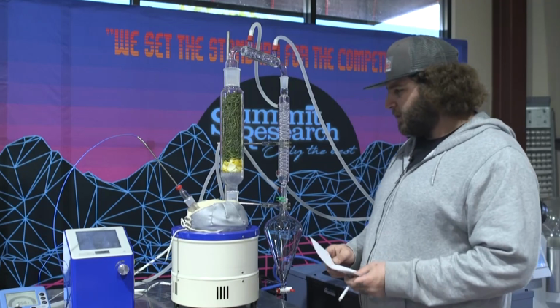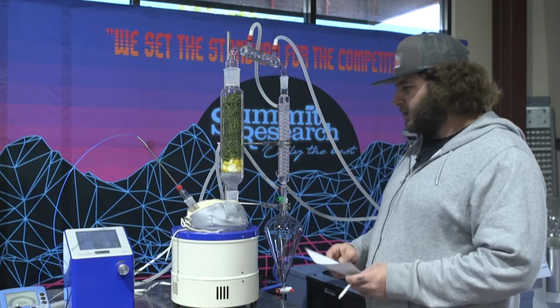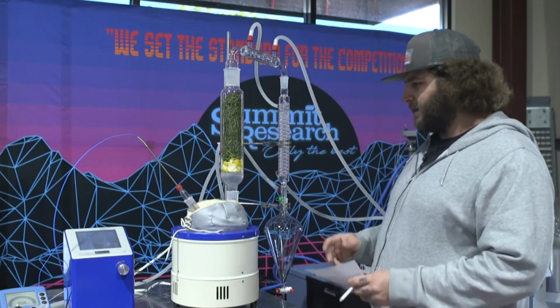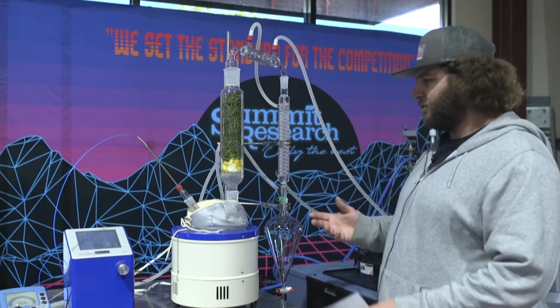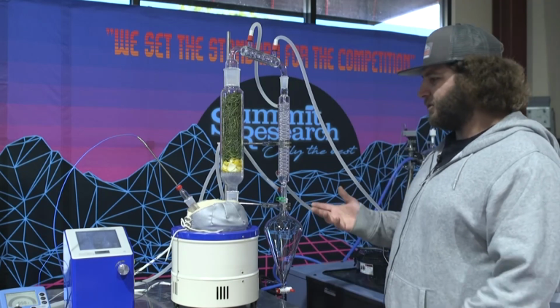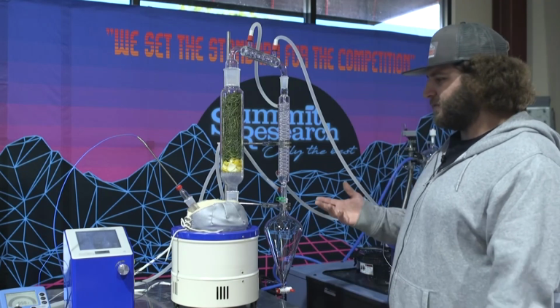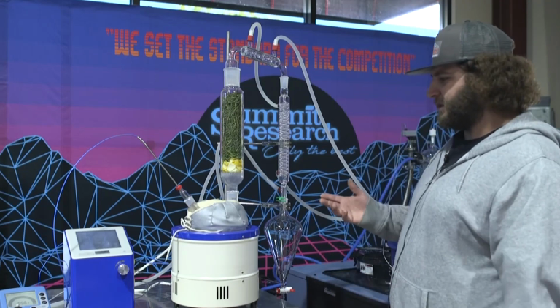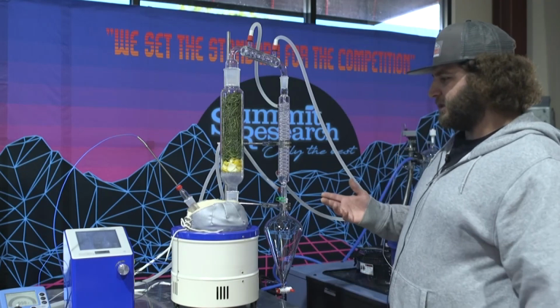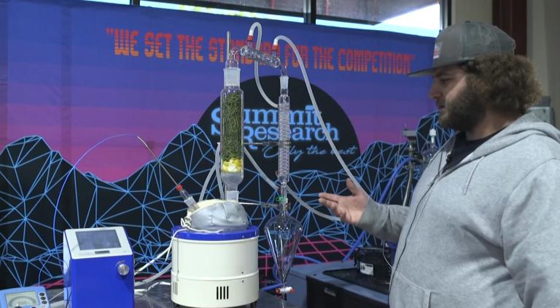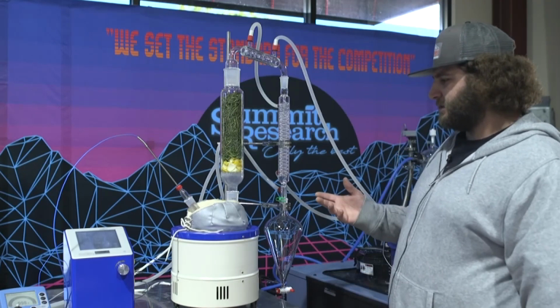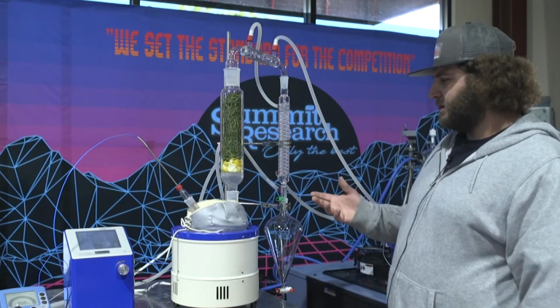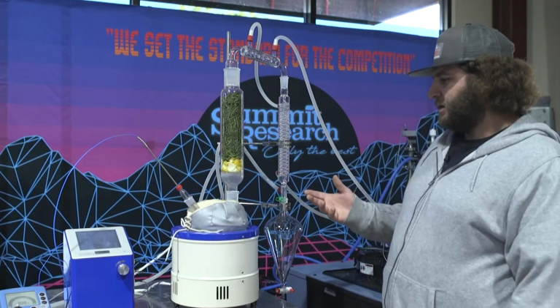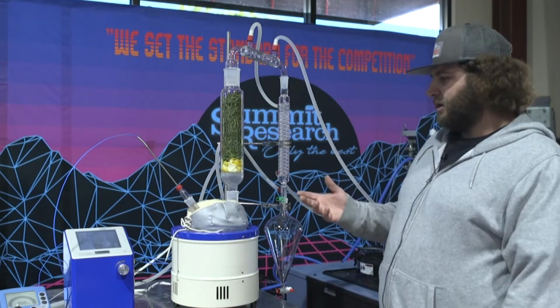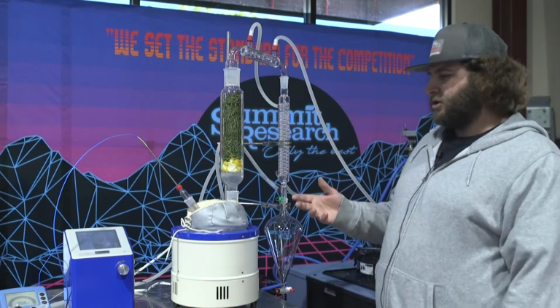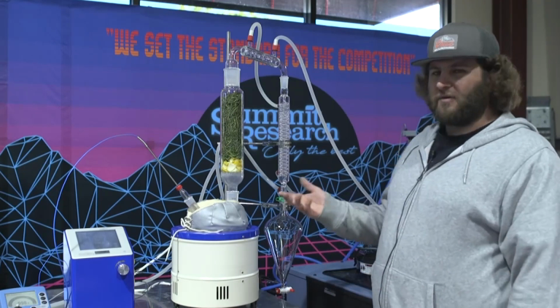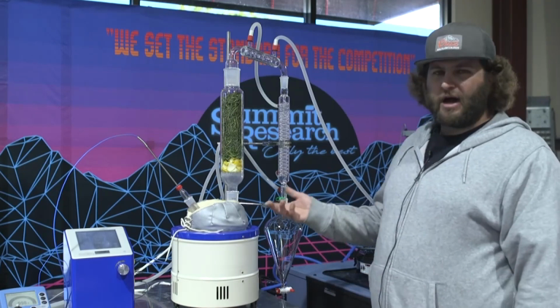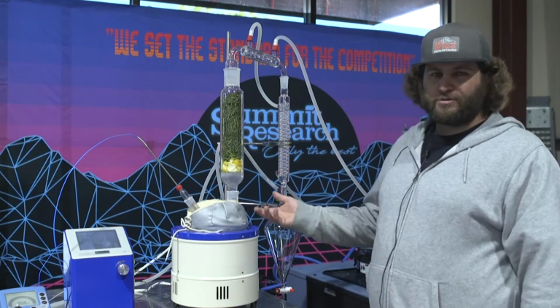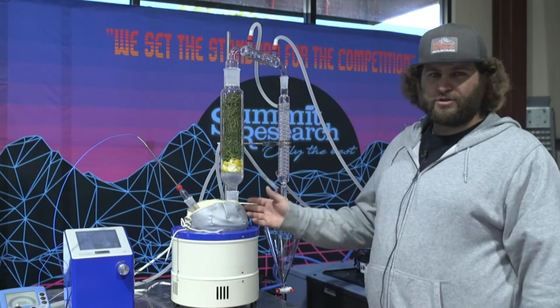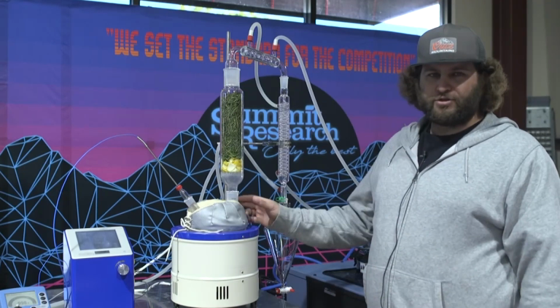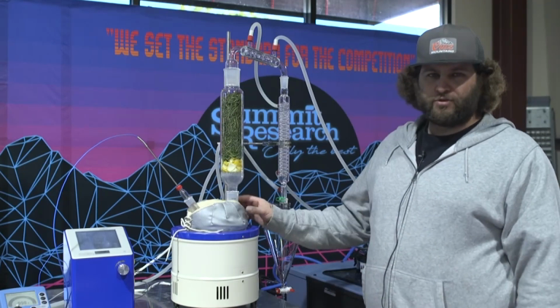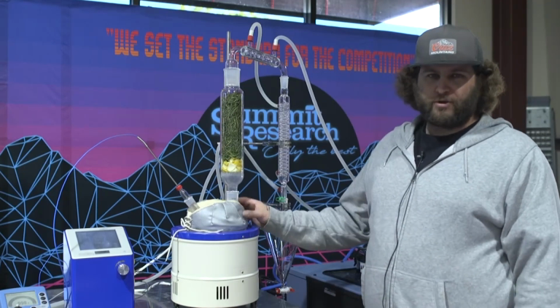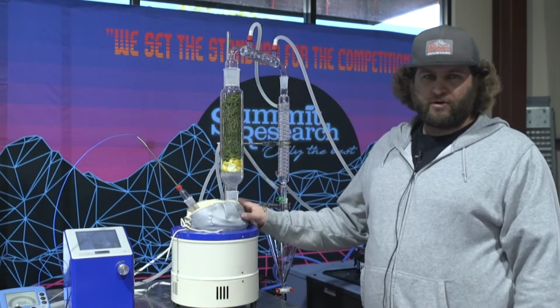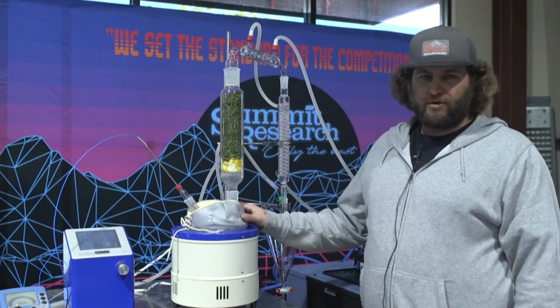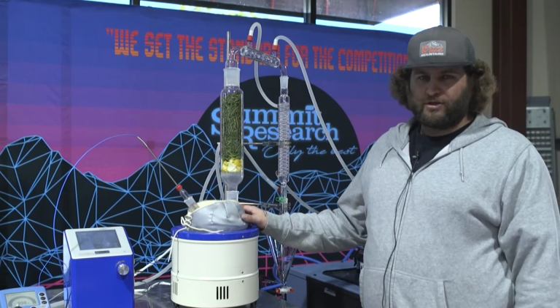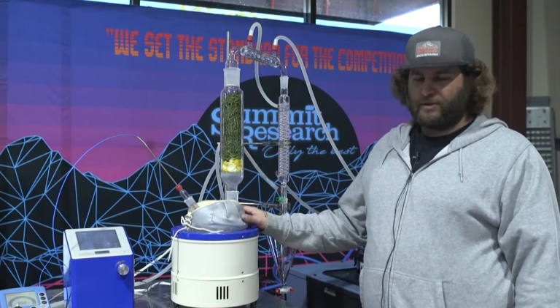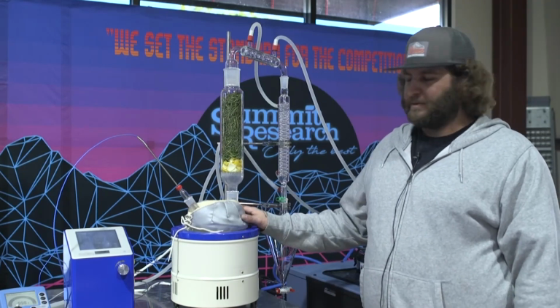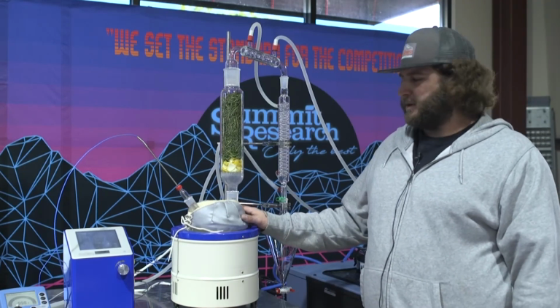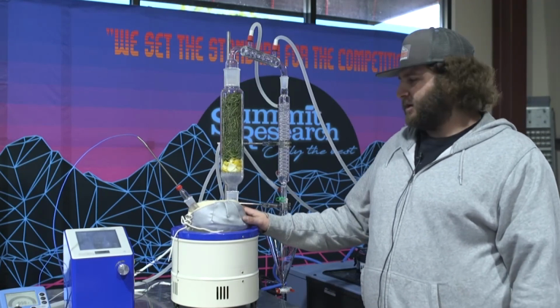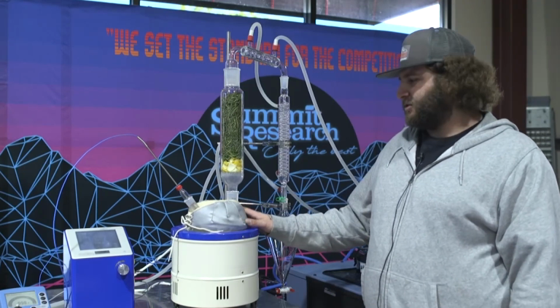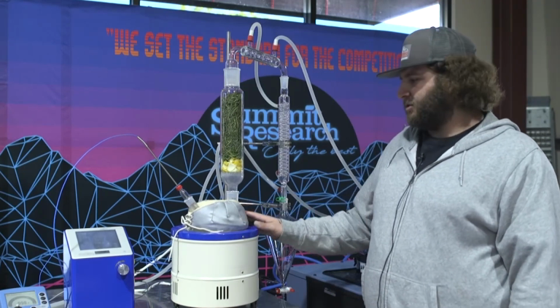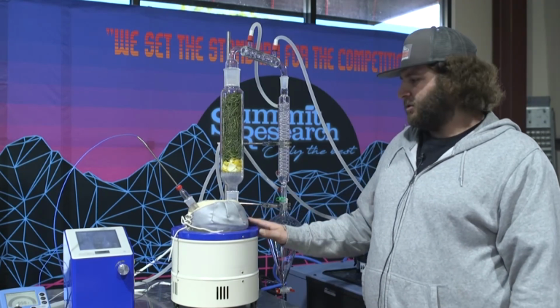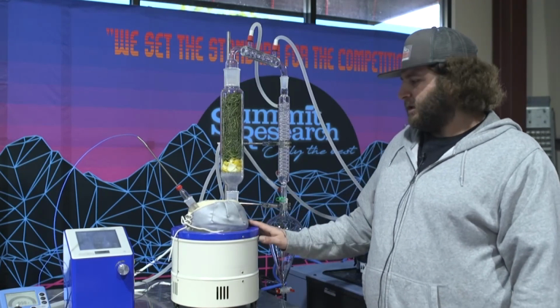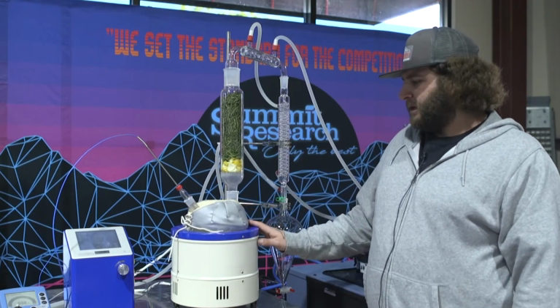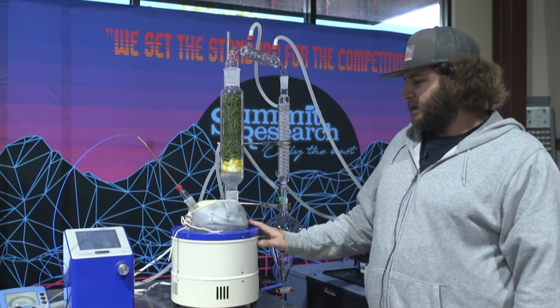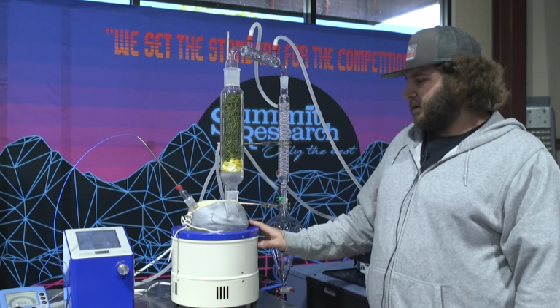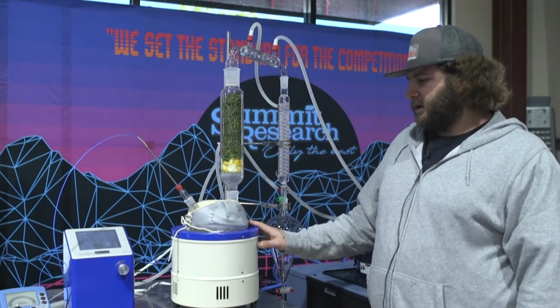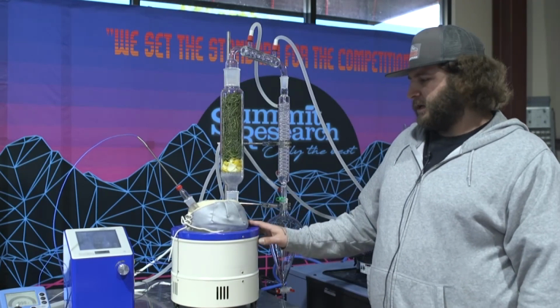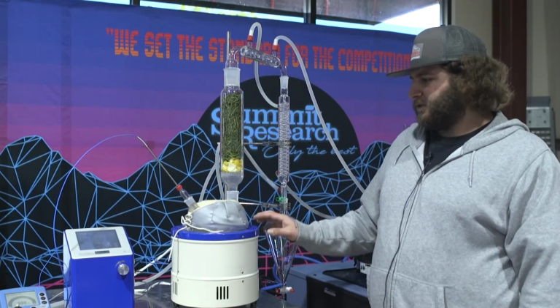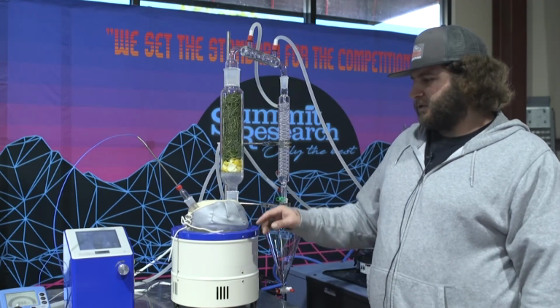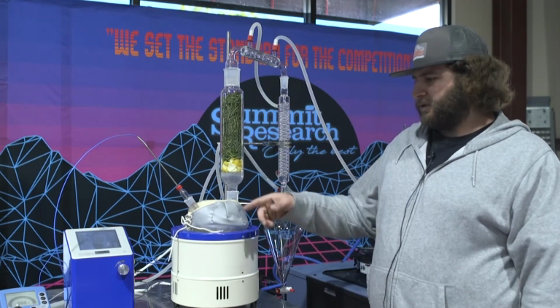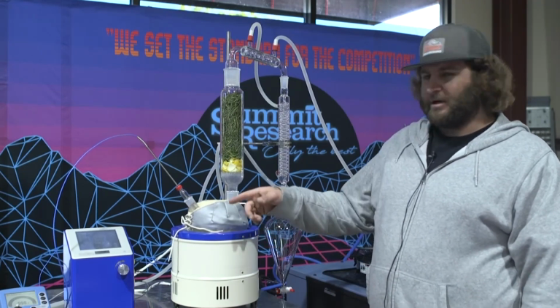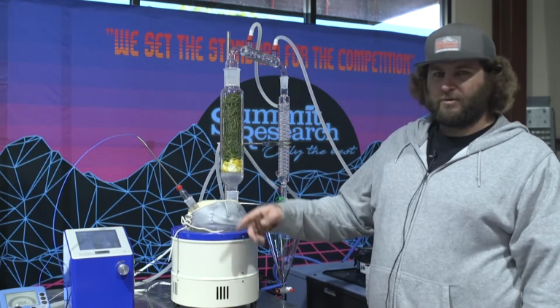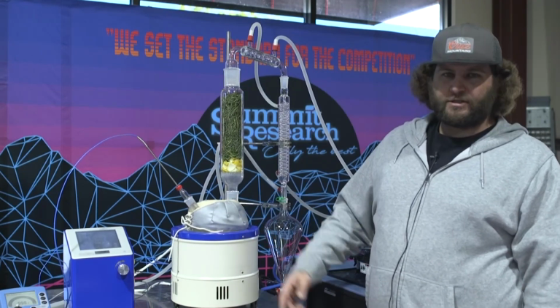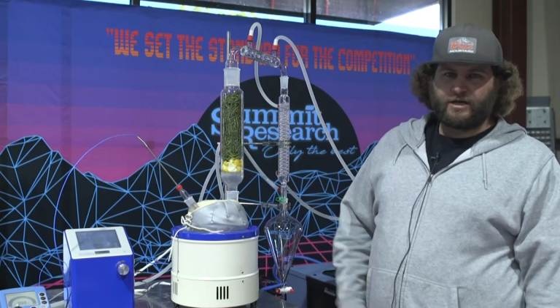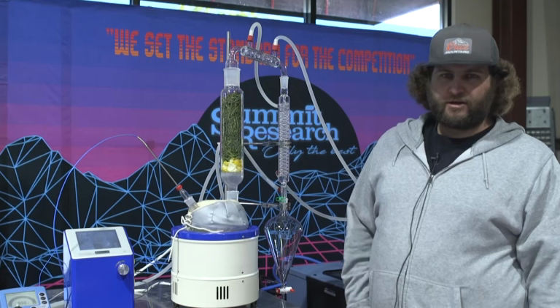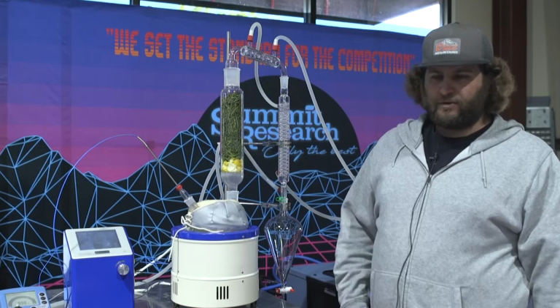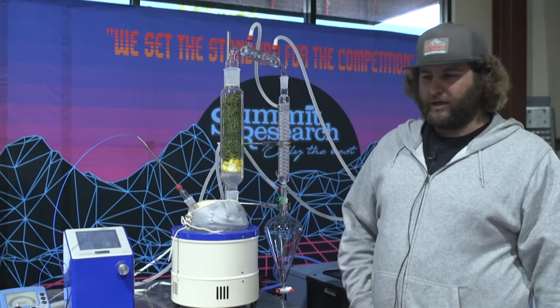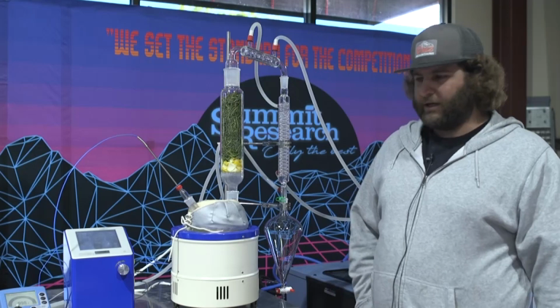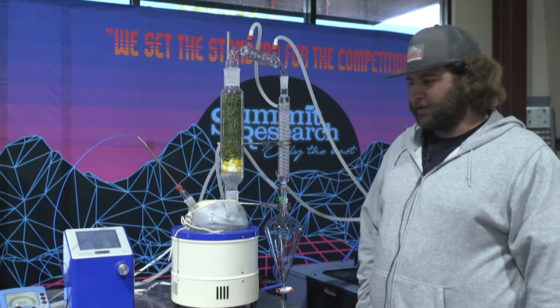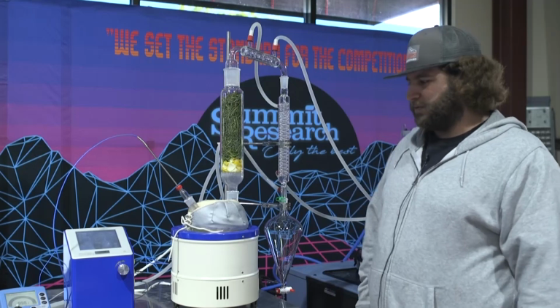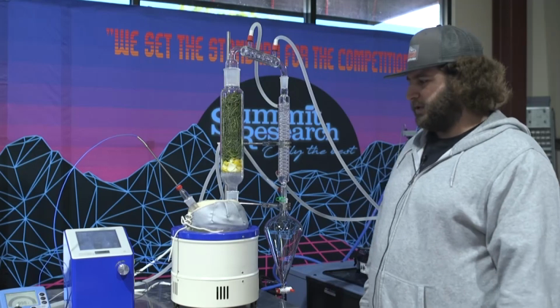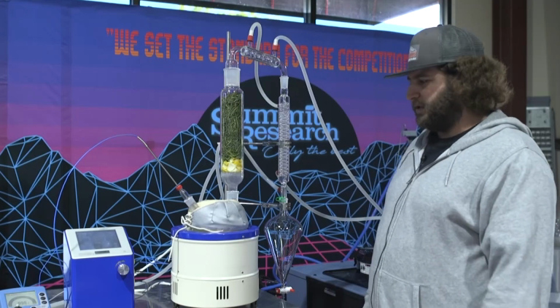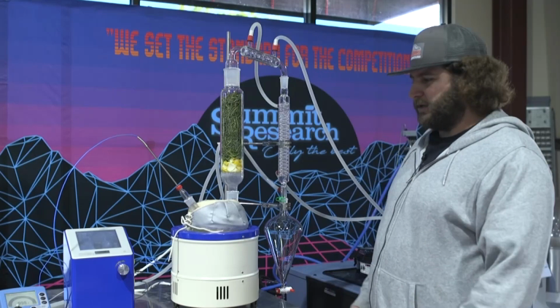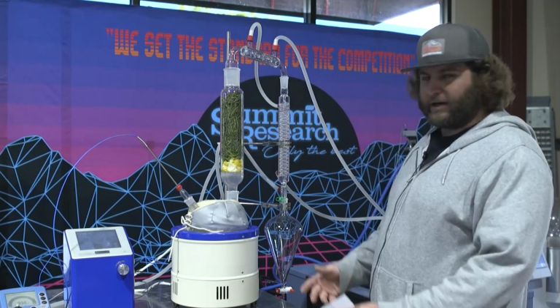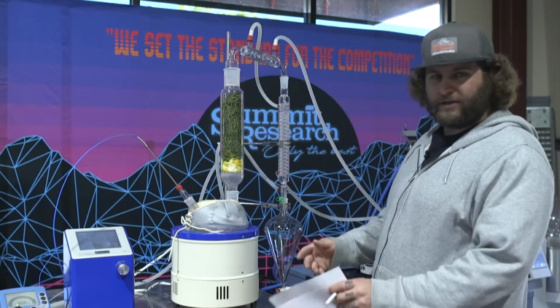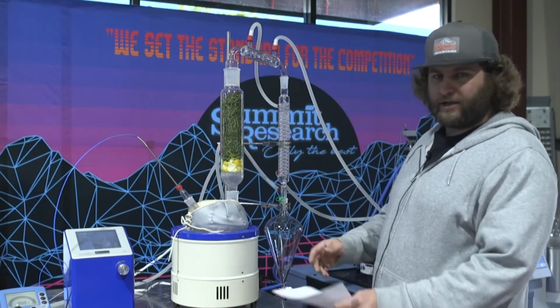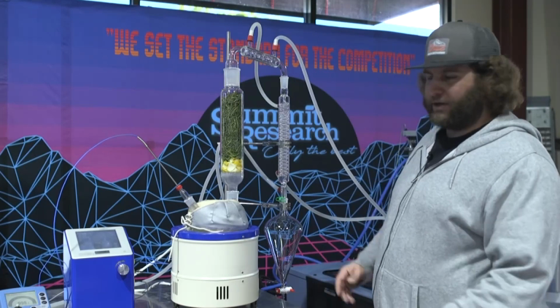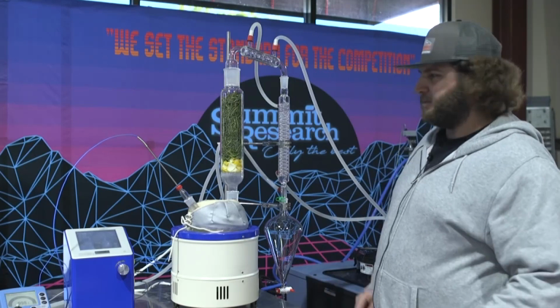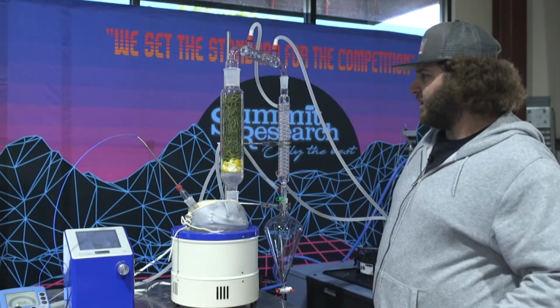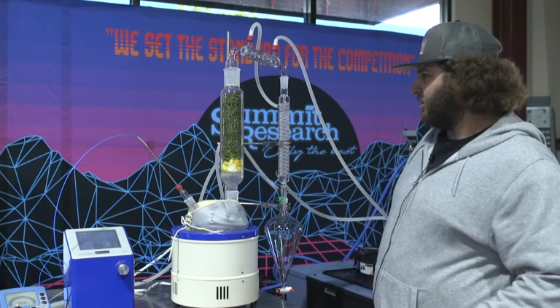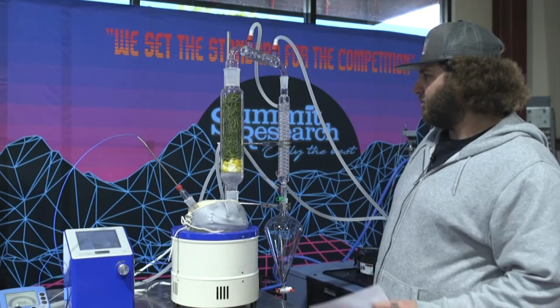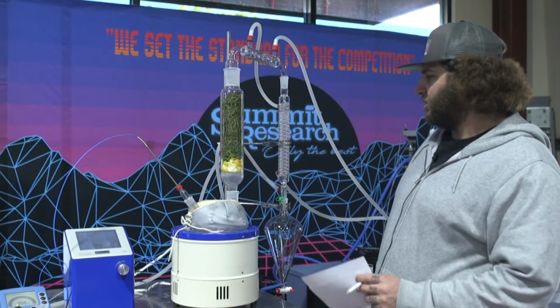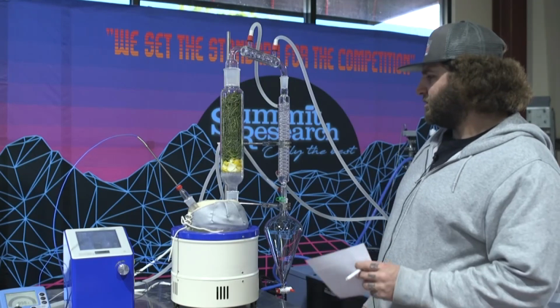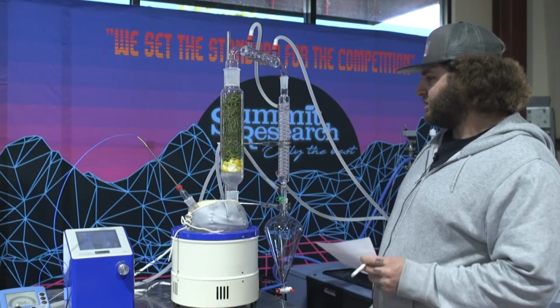A couple different things — you have options. You can run it with a cheaper mantle. In our case, we're going to run it with a Techno Heat because we like our Techno Heat mantle the most.